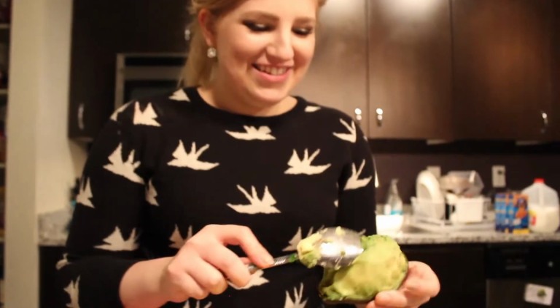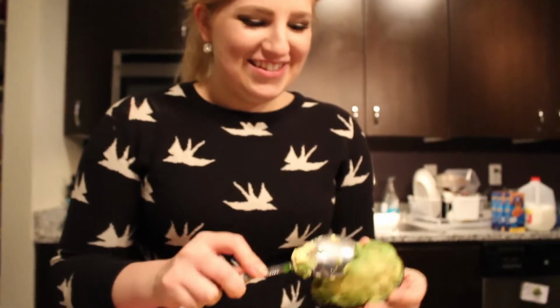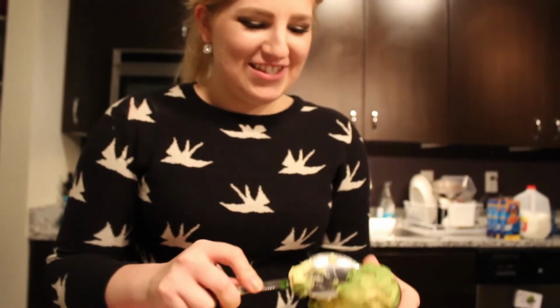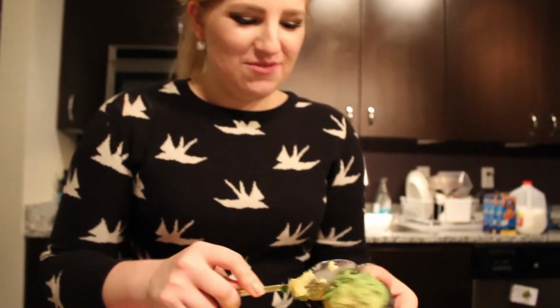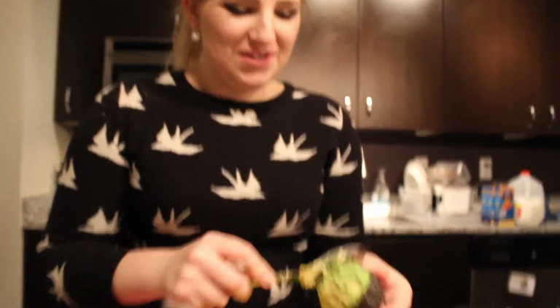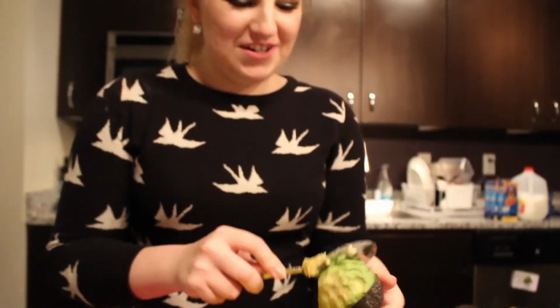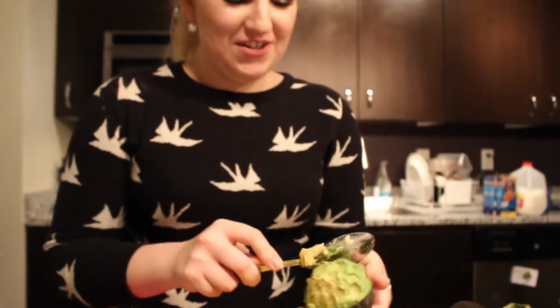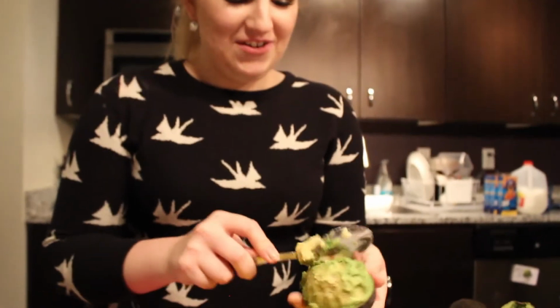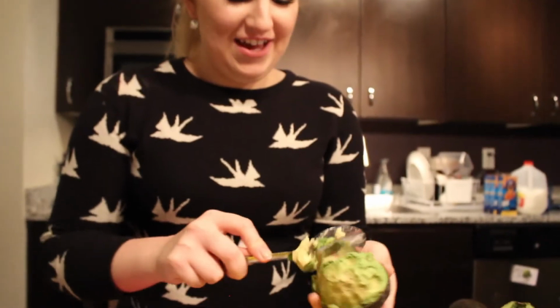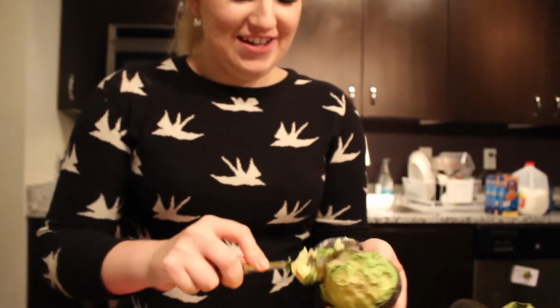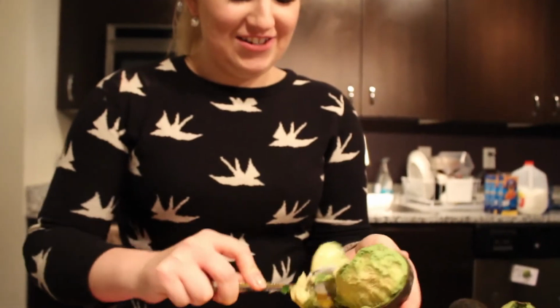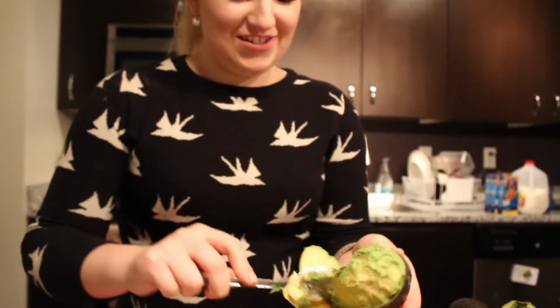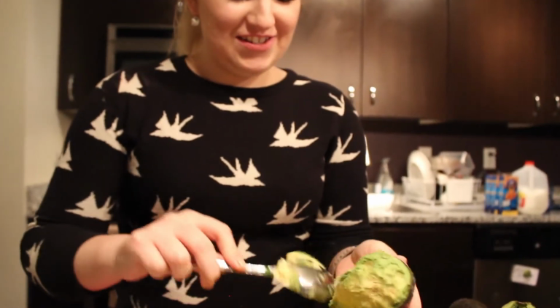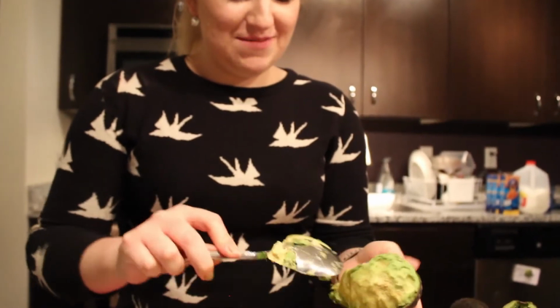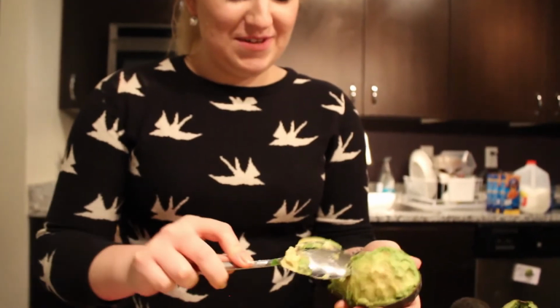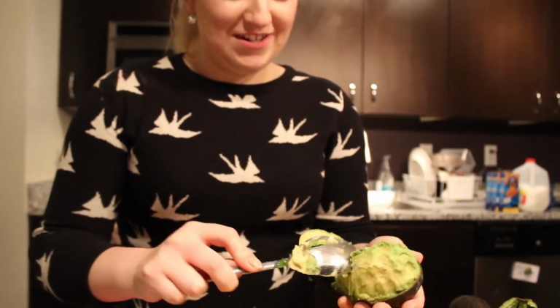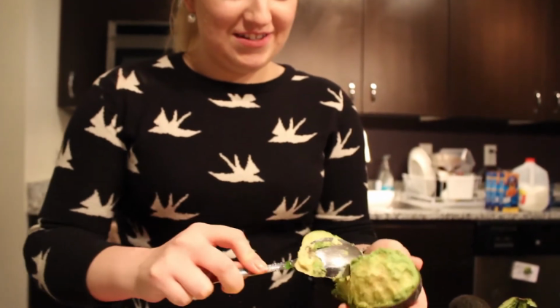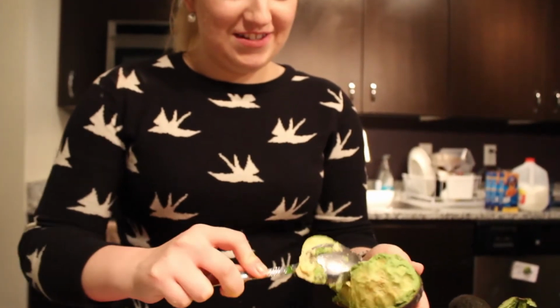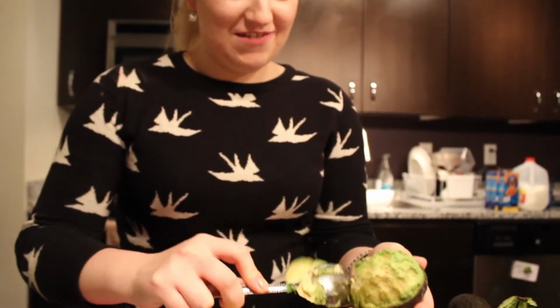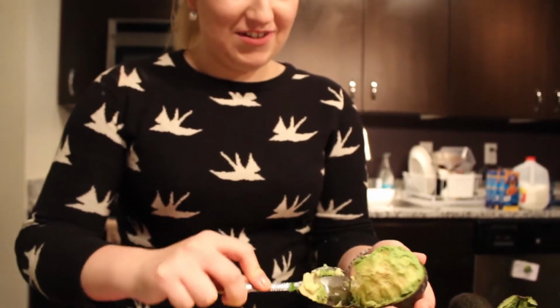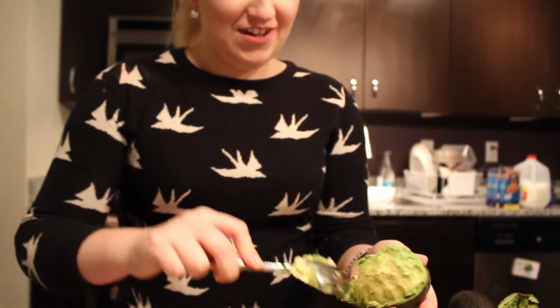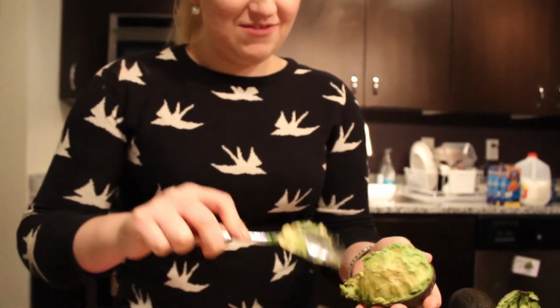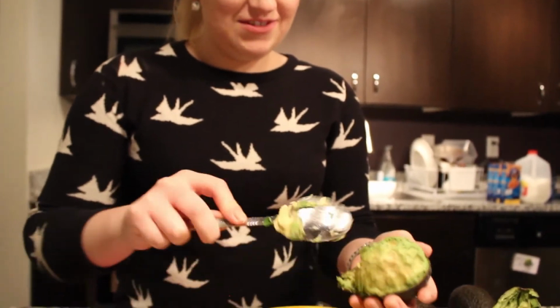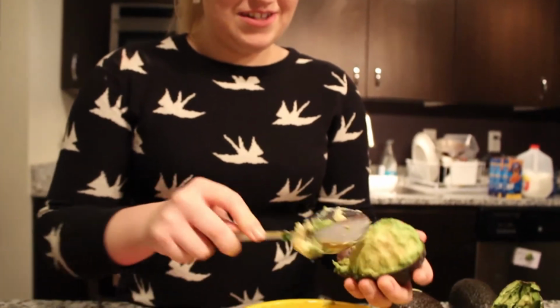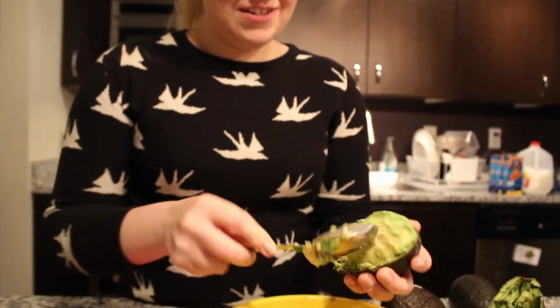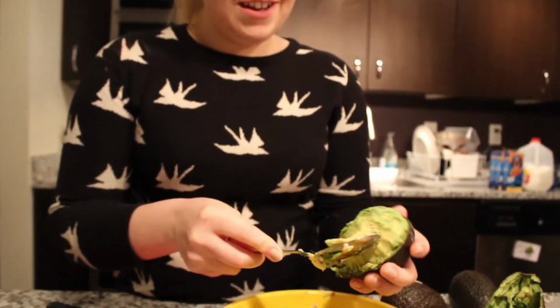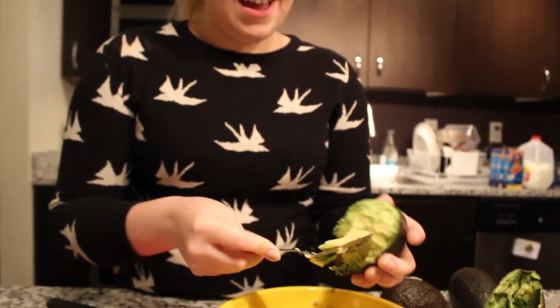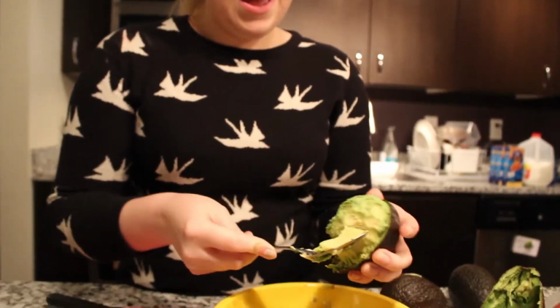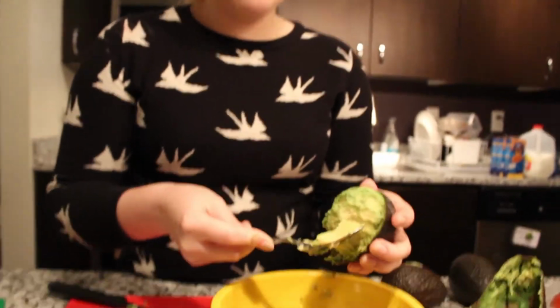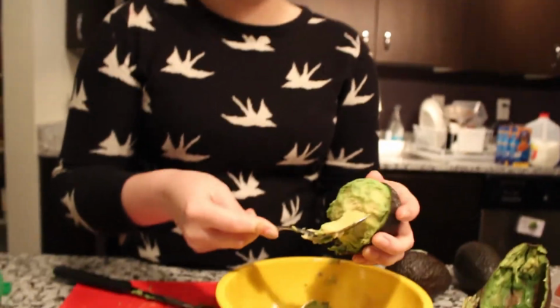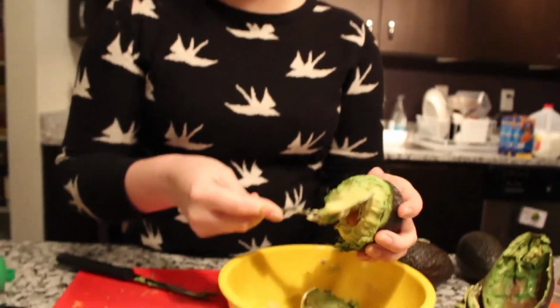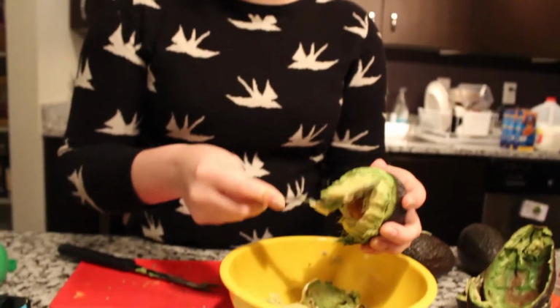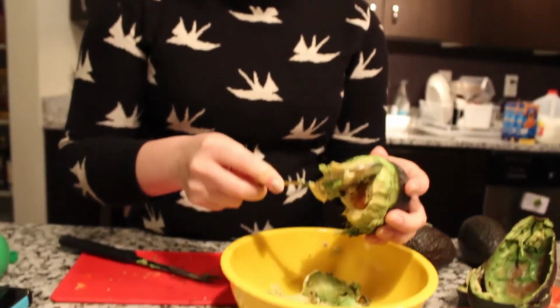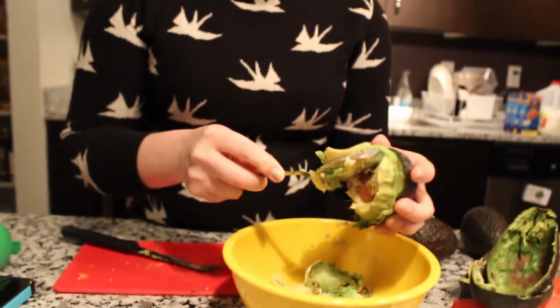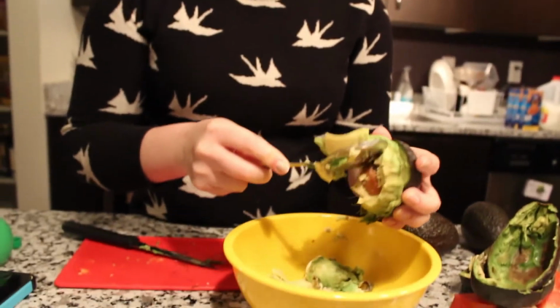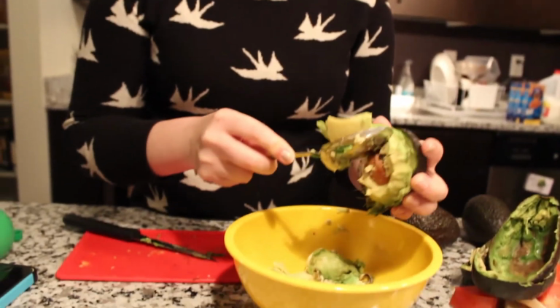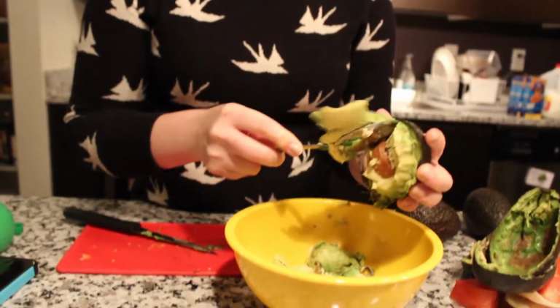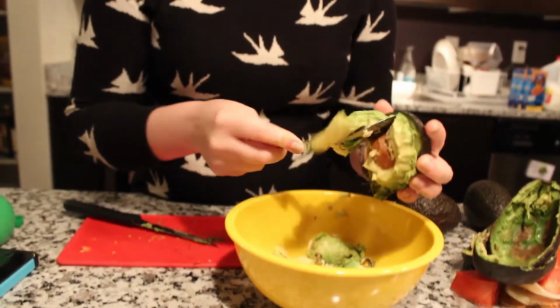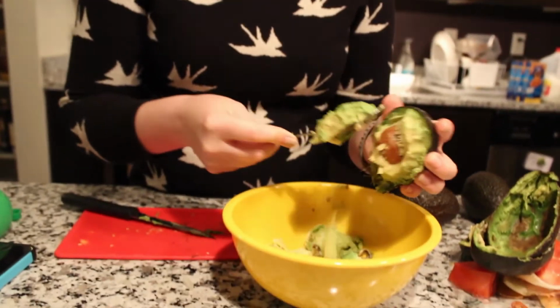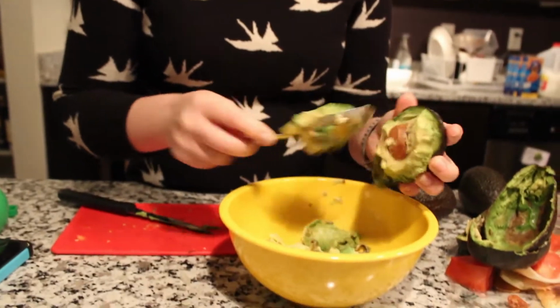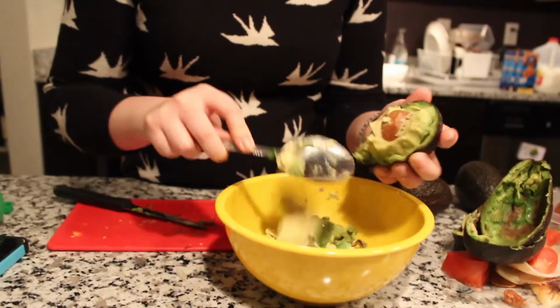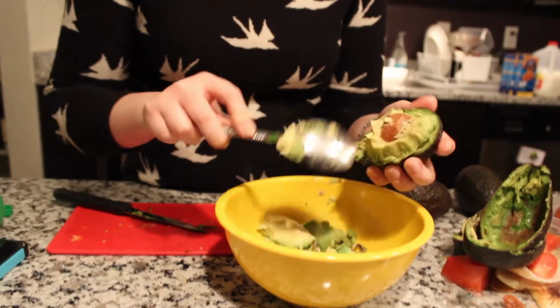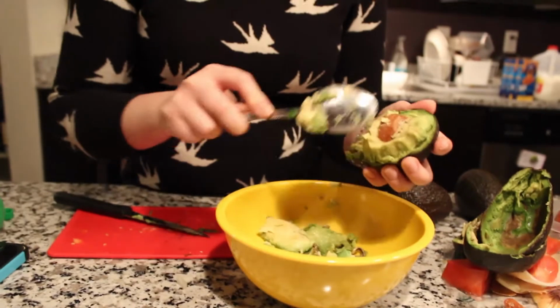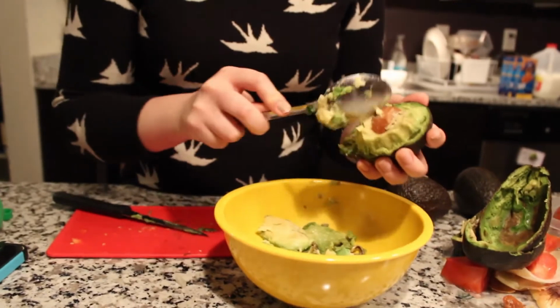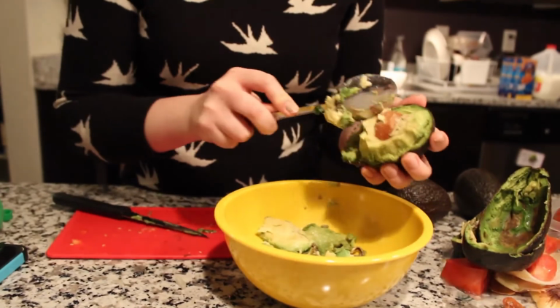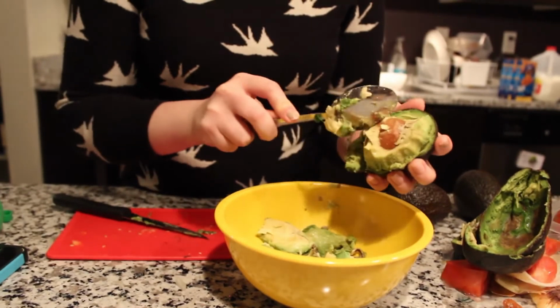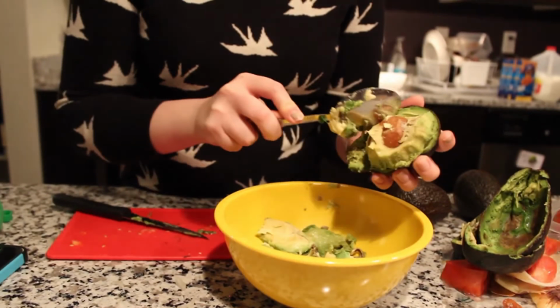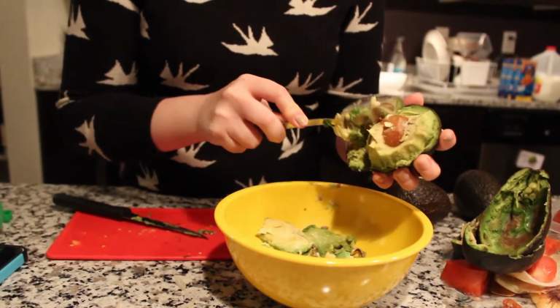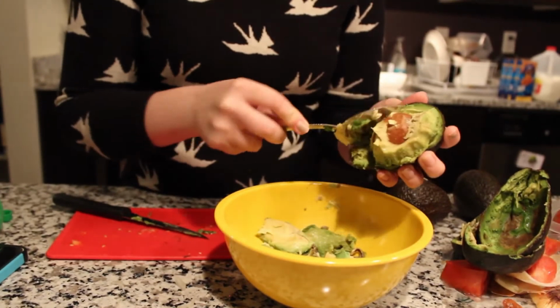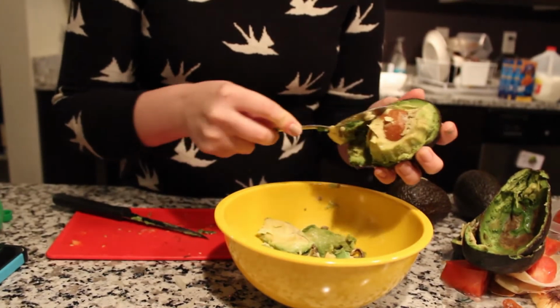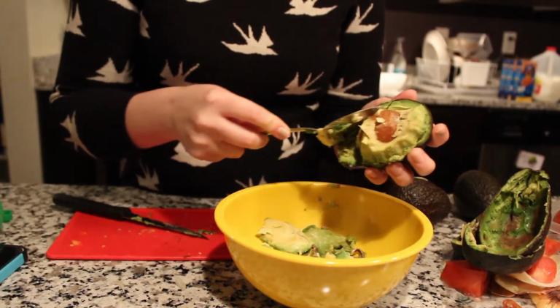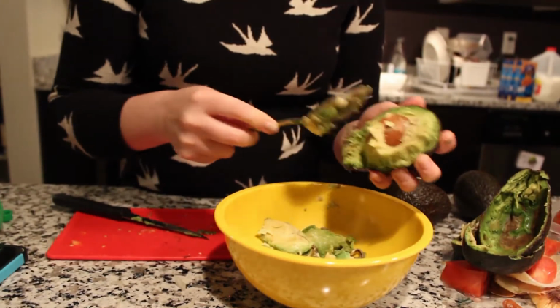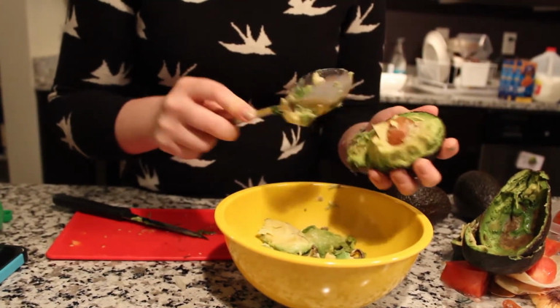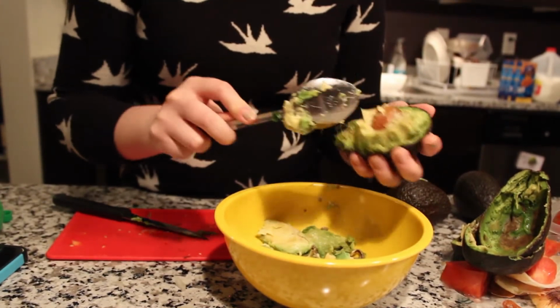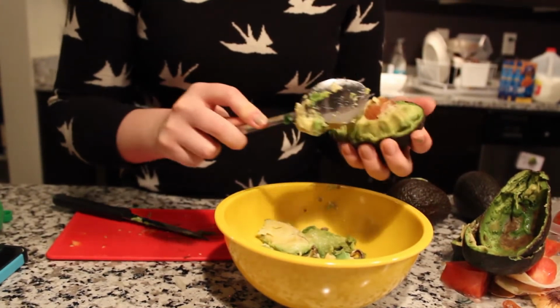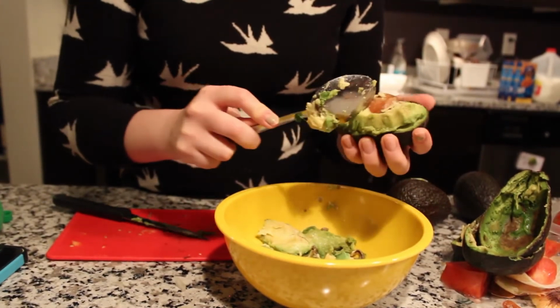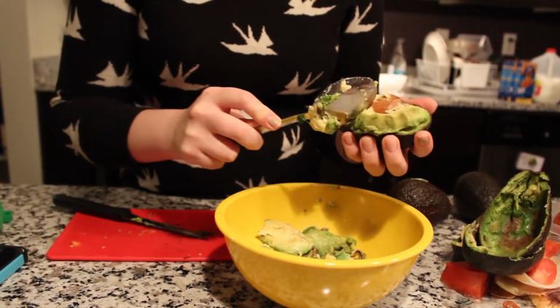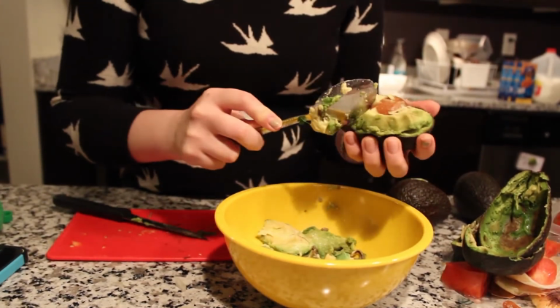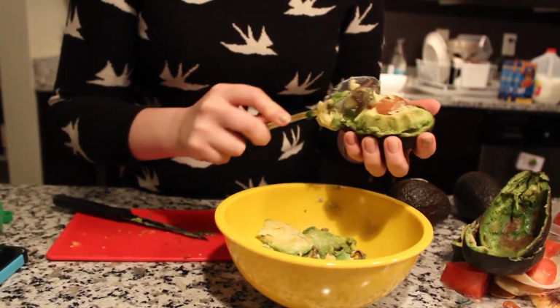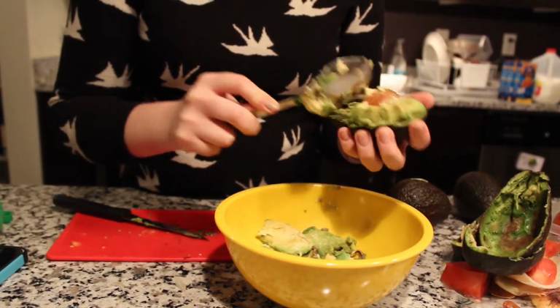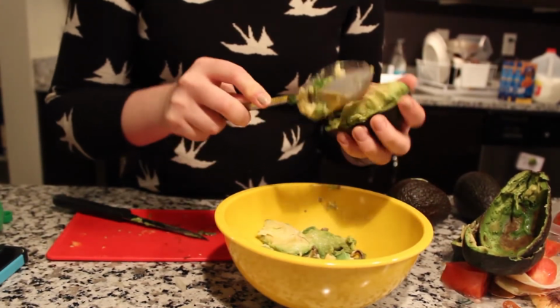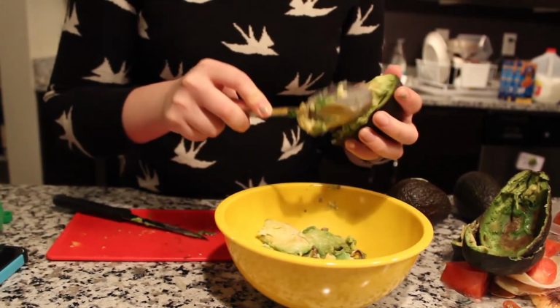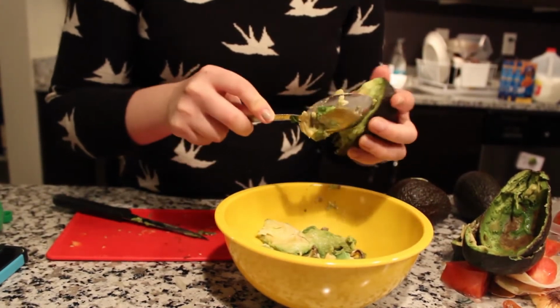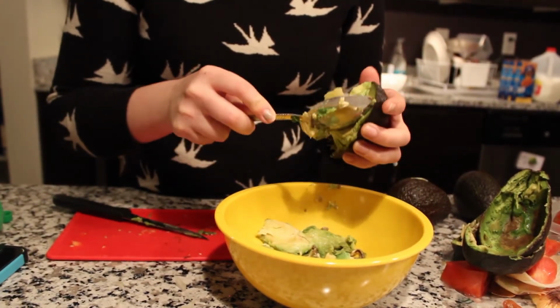We're going to go ahead and just keep getting this avocado in there. Everyone wants to learn how to make guacamole tonight at Jenna's Sparkling Kitchen.